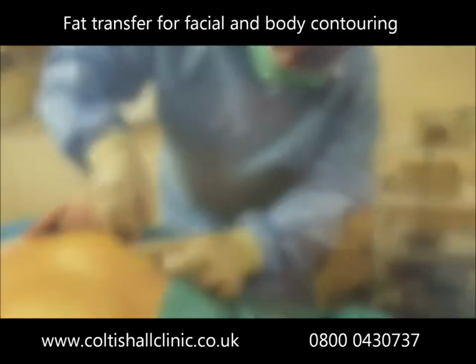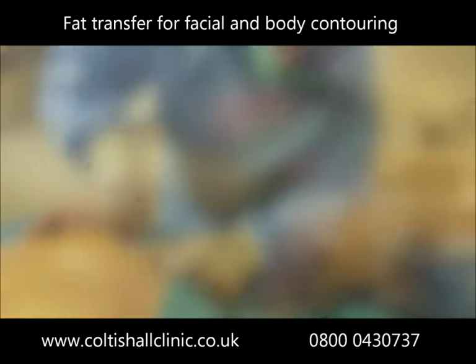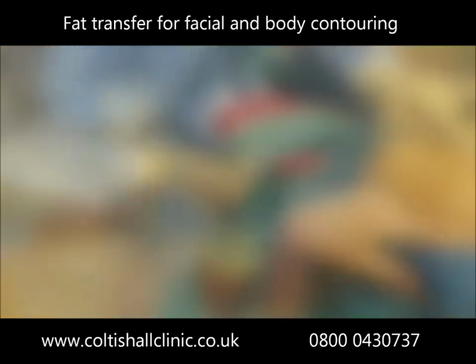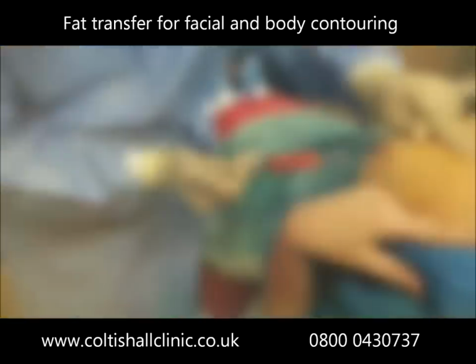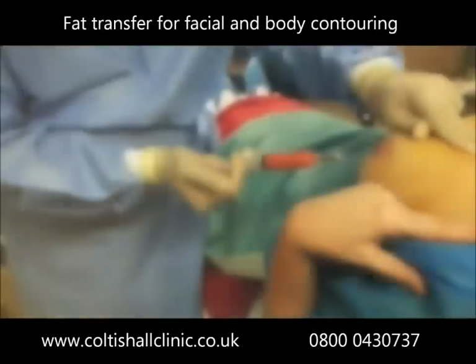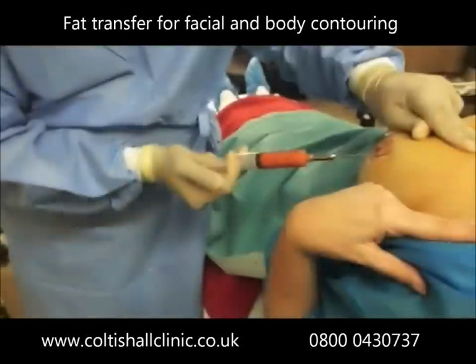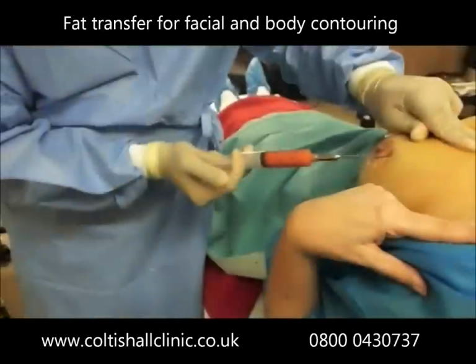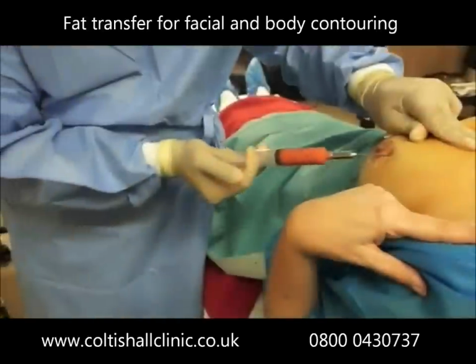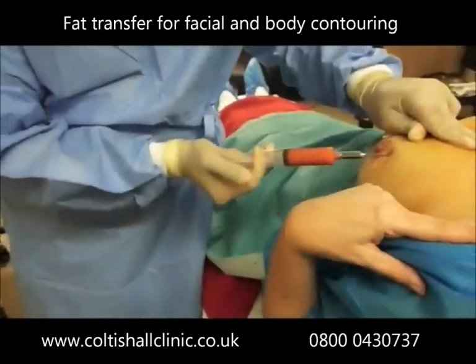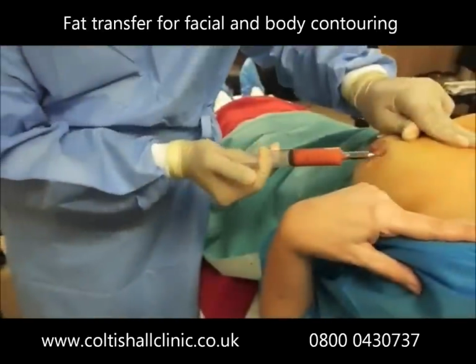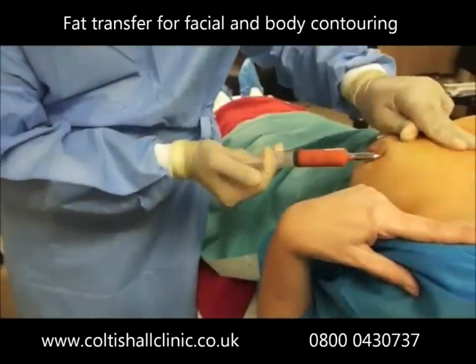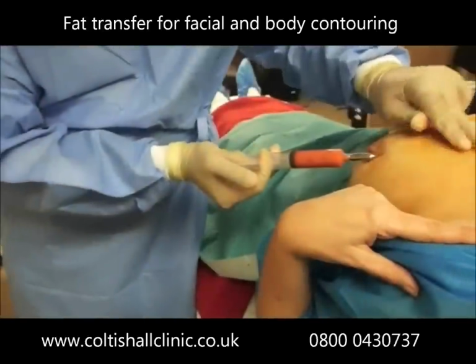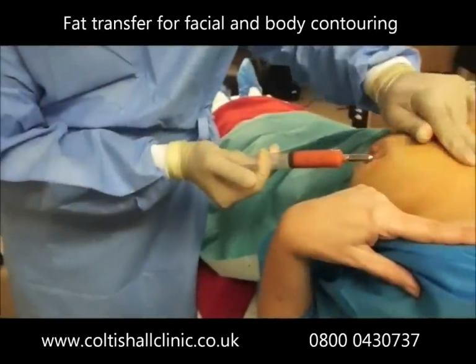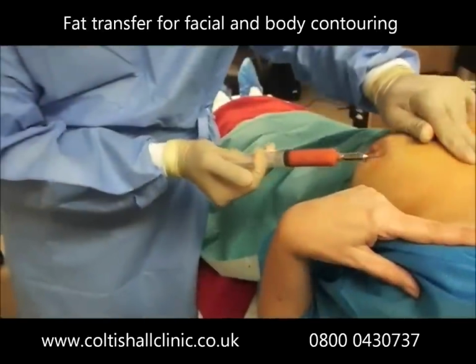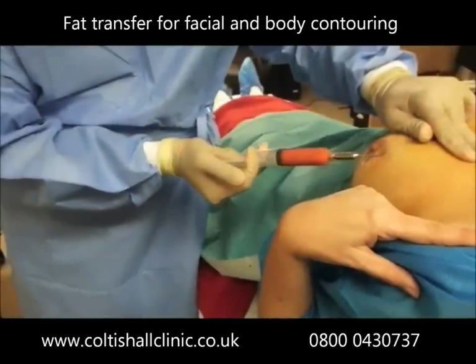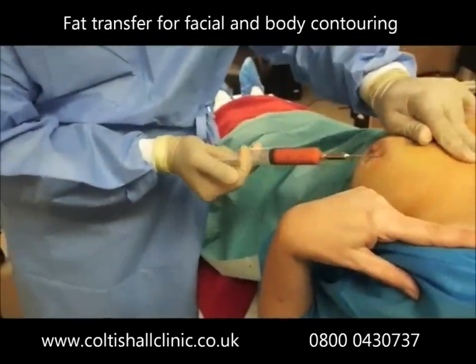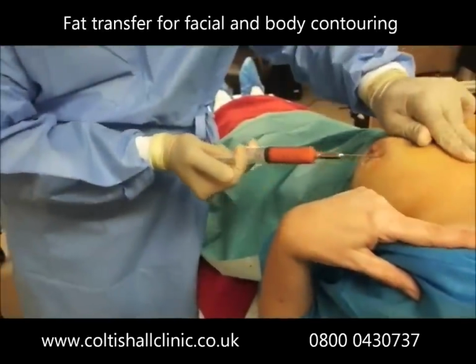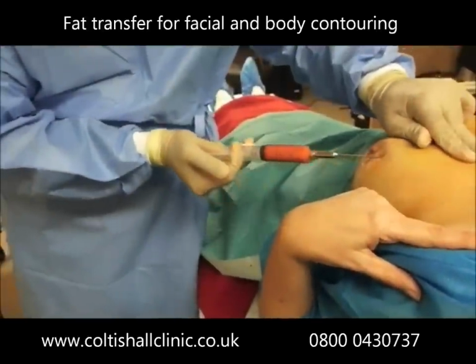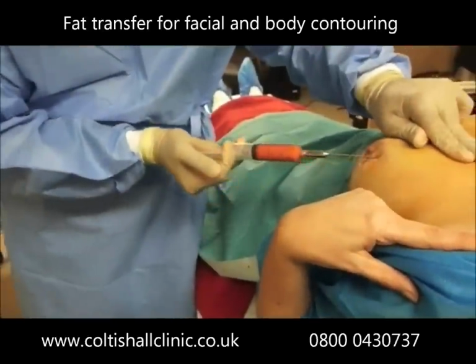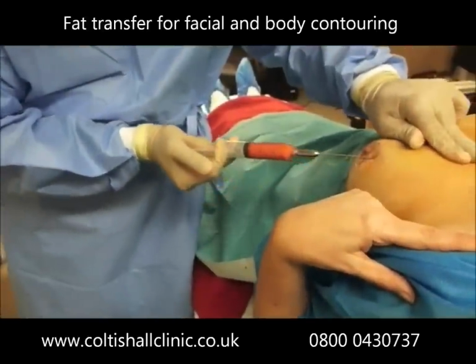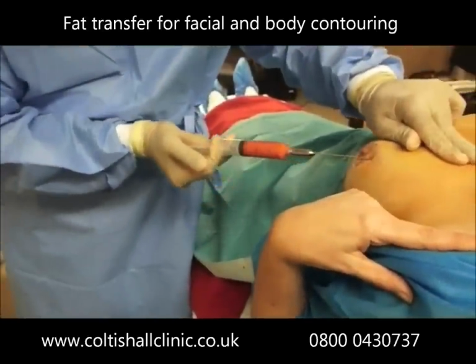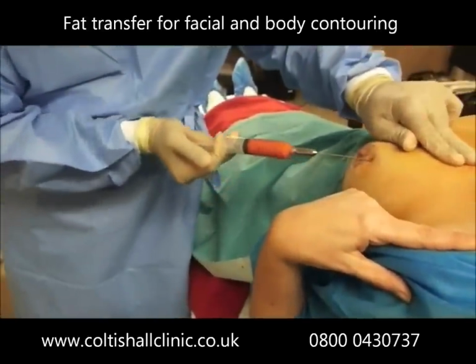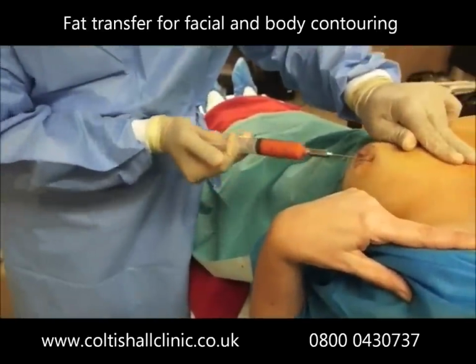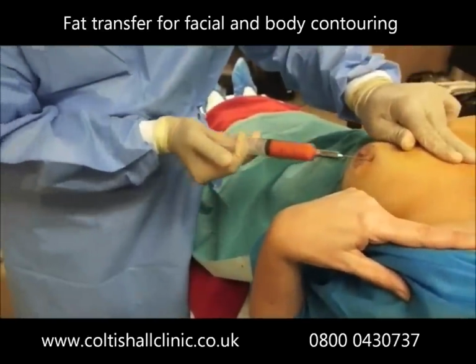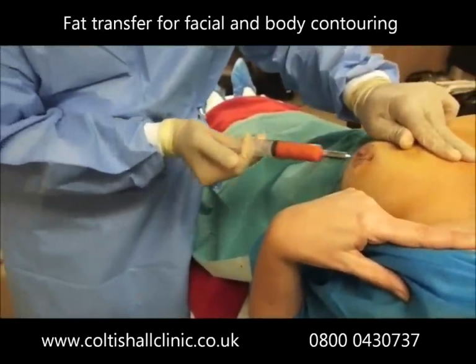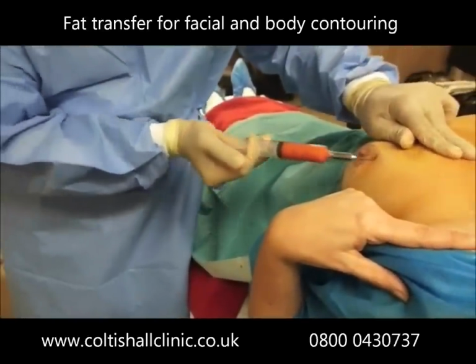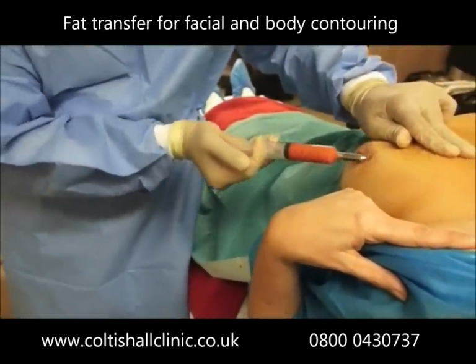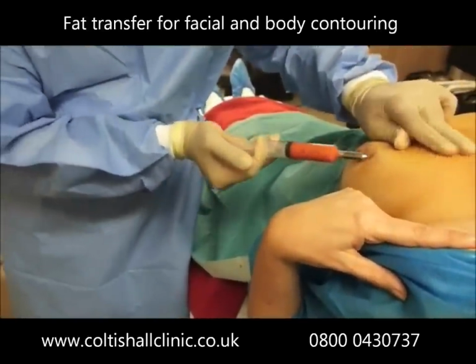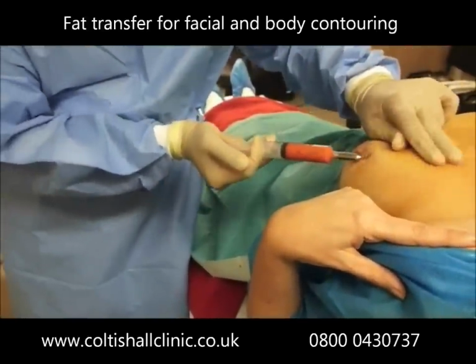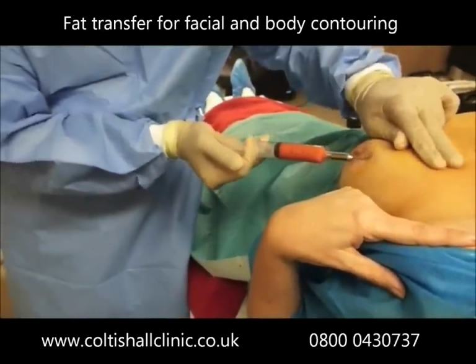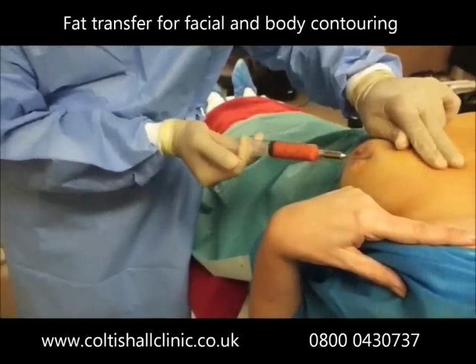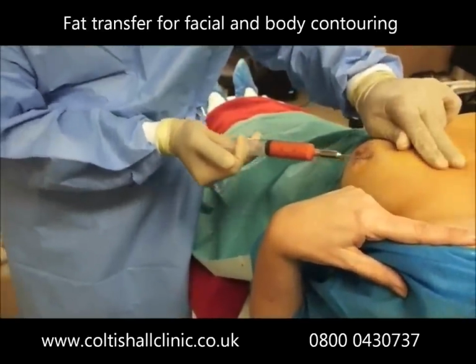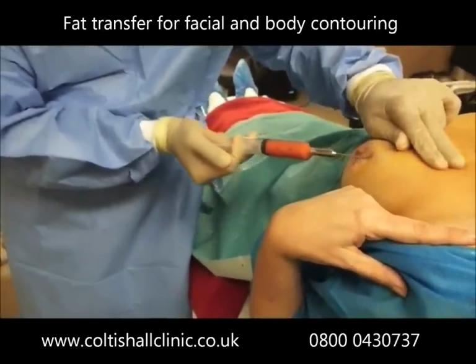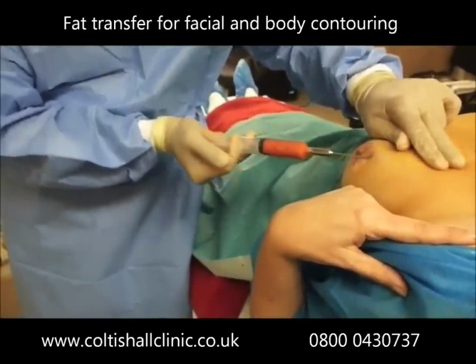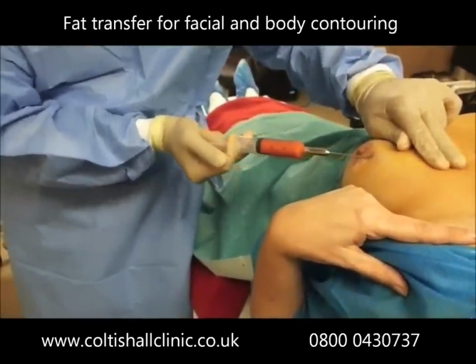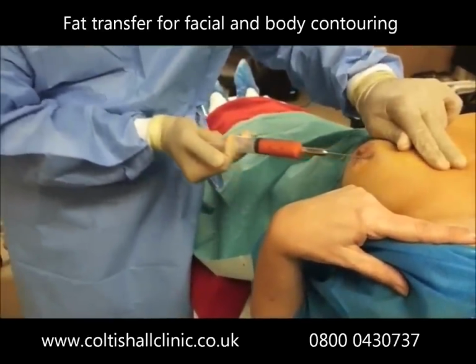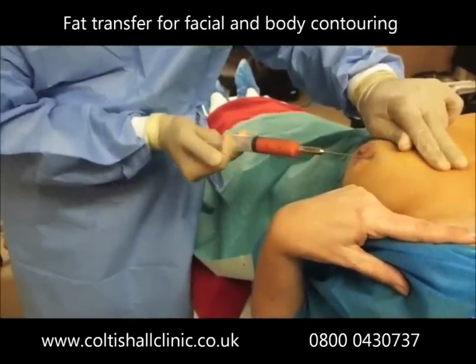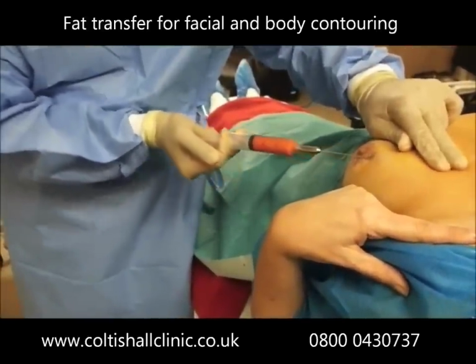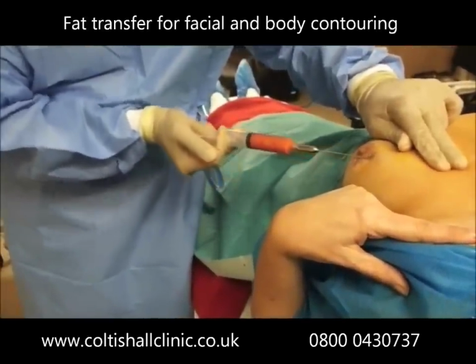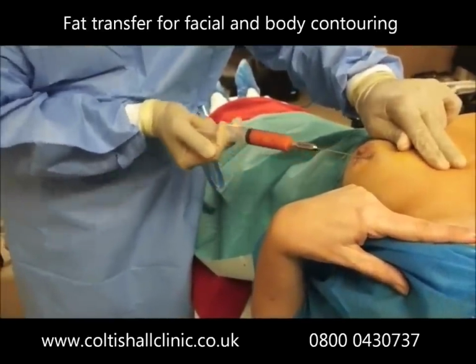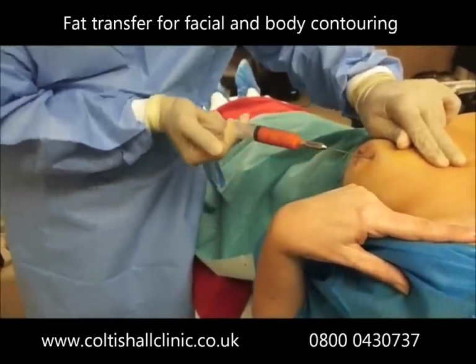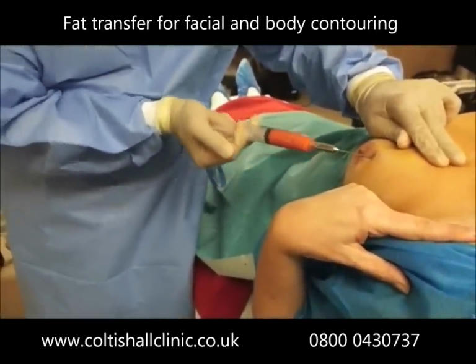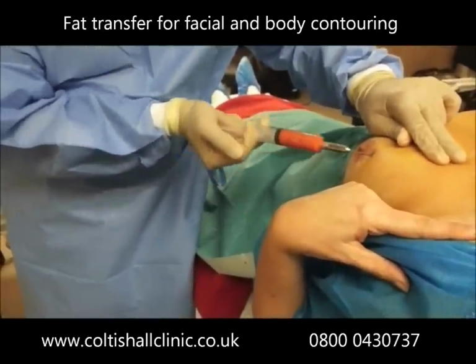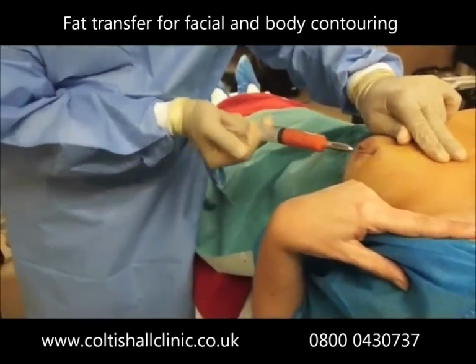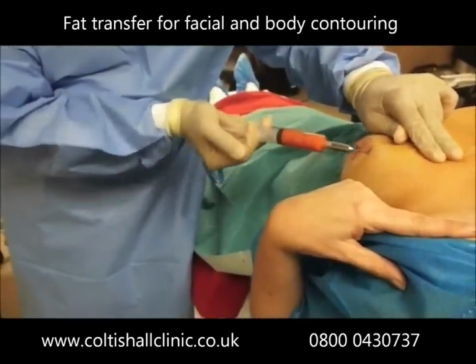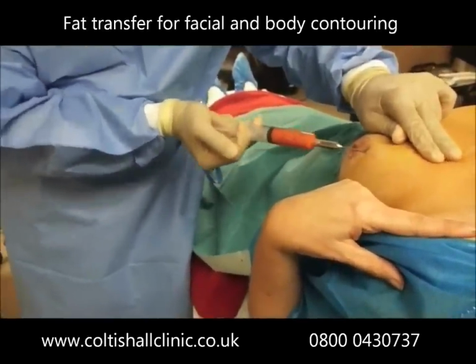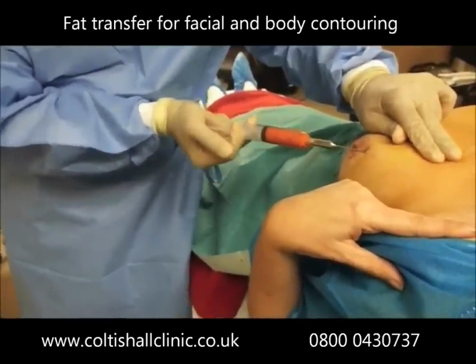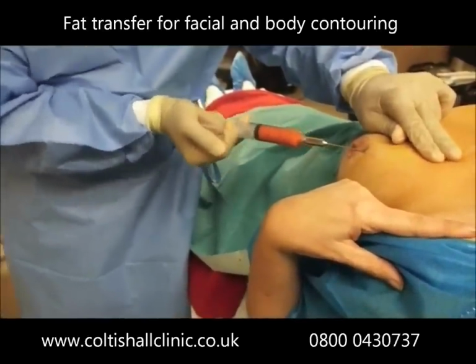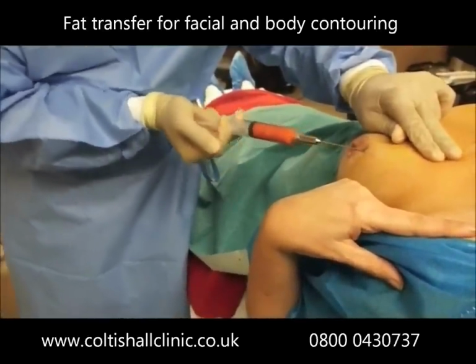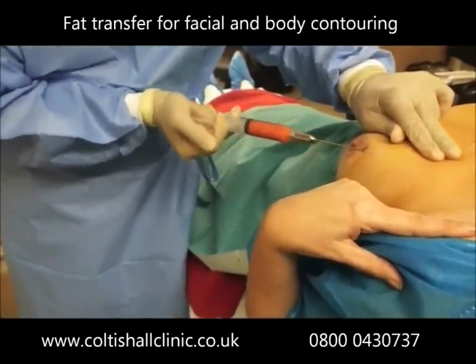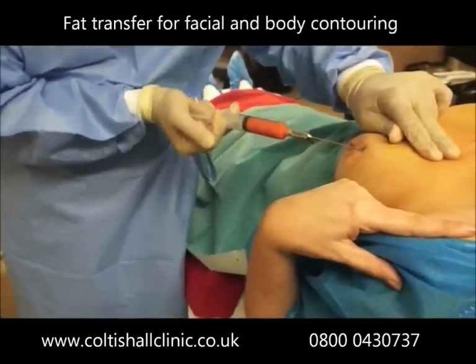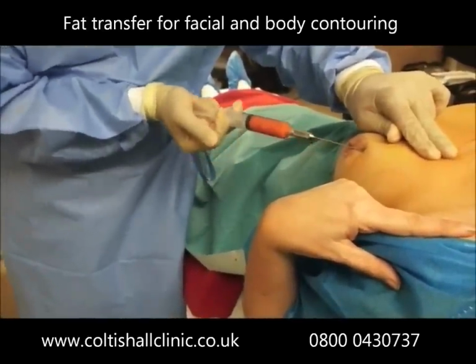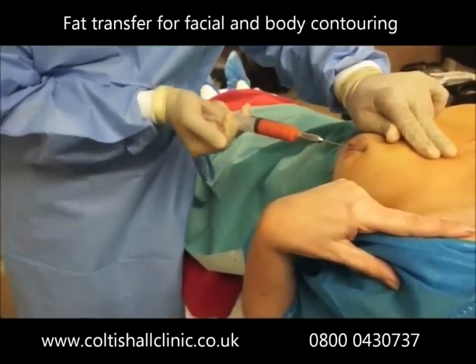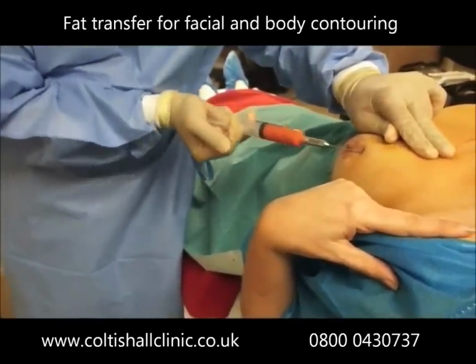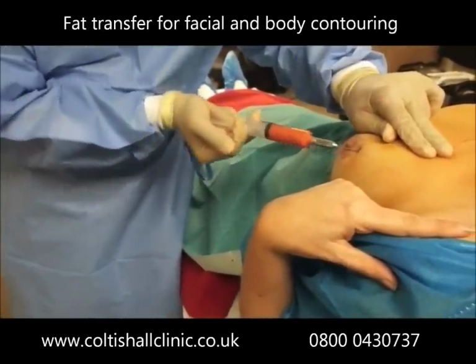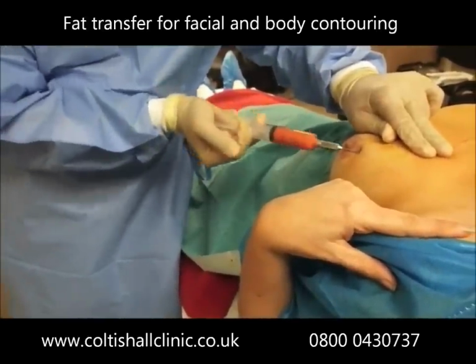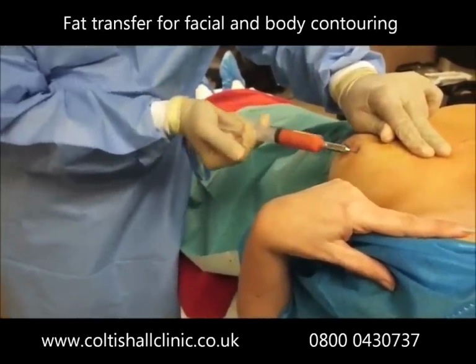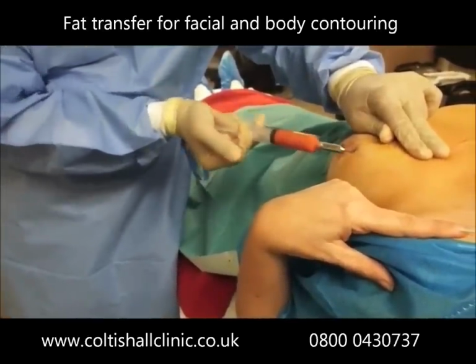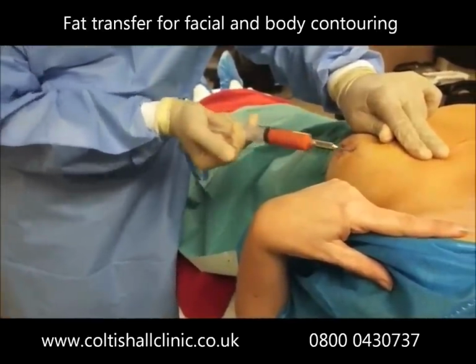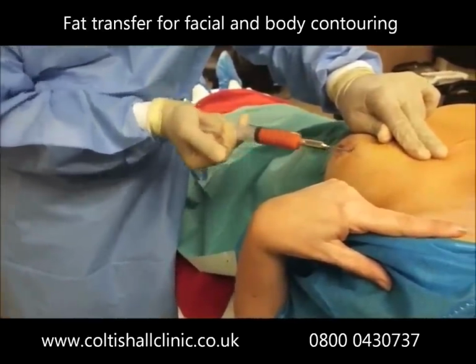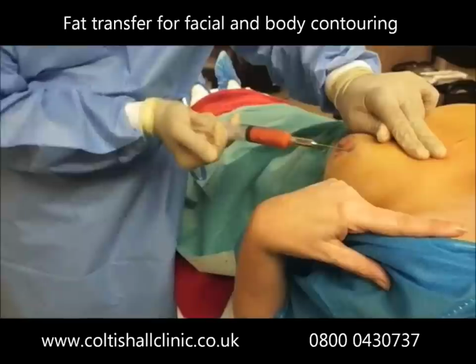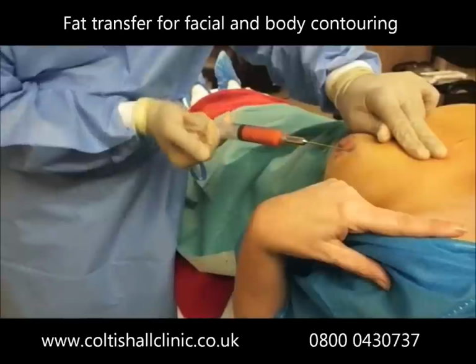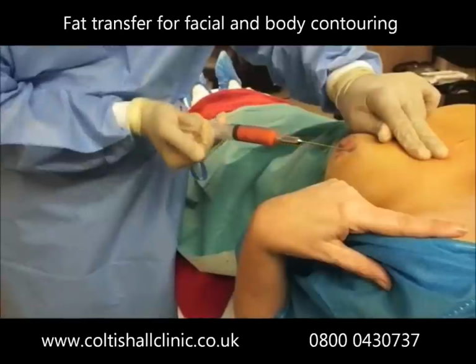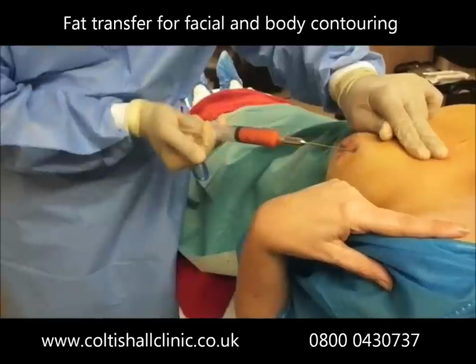Fat is carefully transferred to the breast, and small parcels of fat are carefully laid so as to acquire a good blood supply and survive.